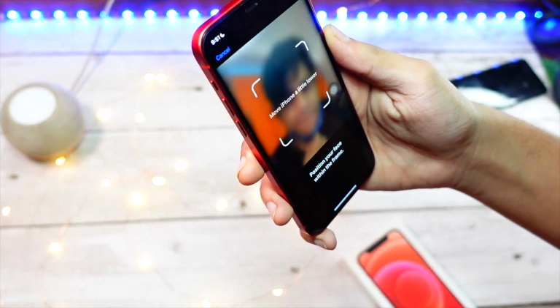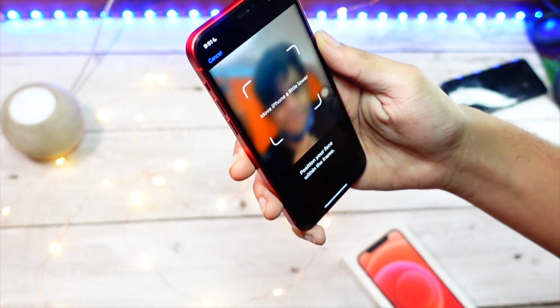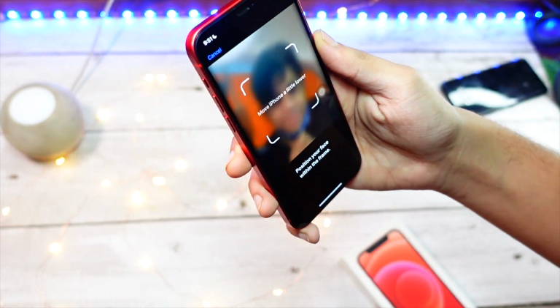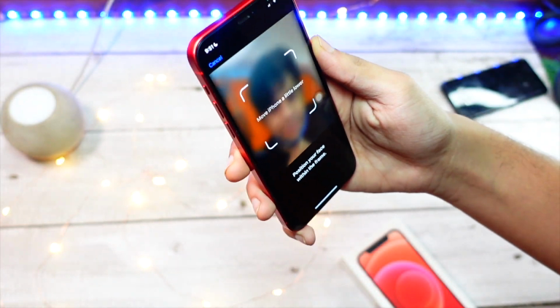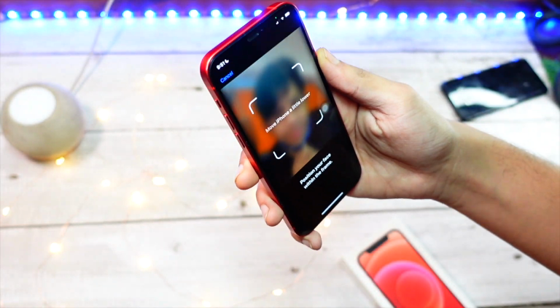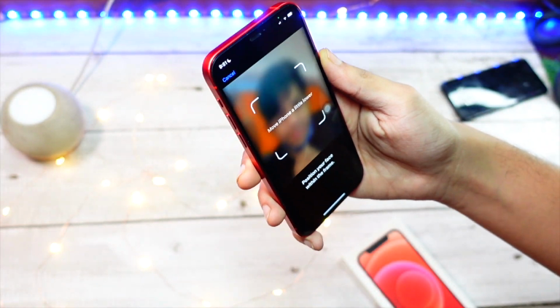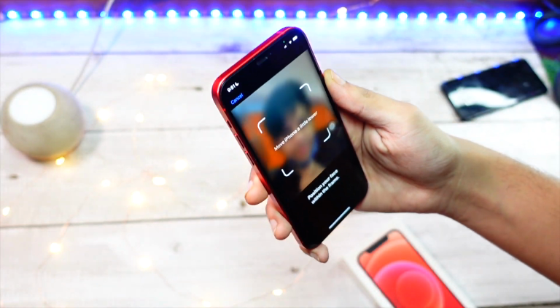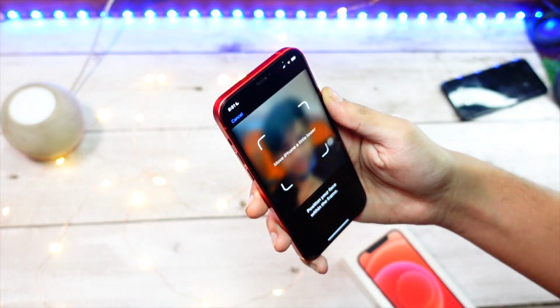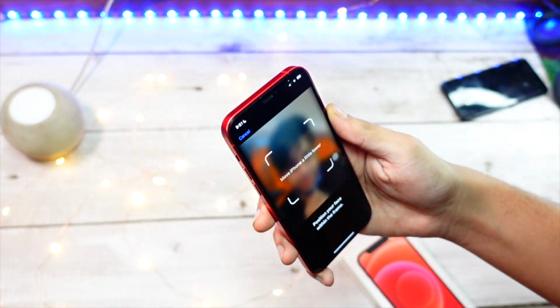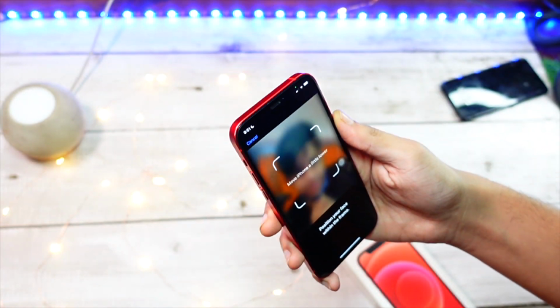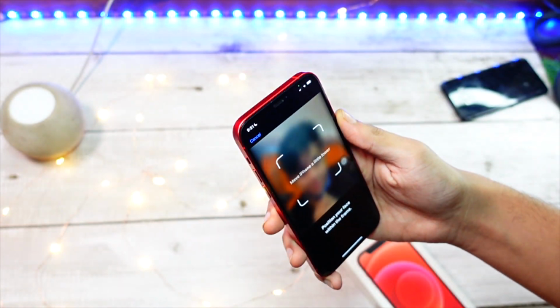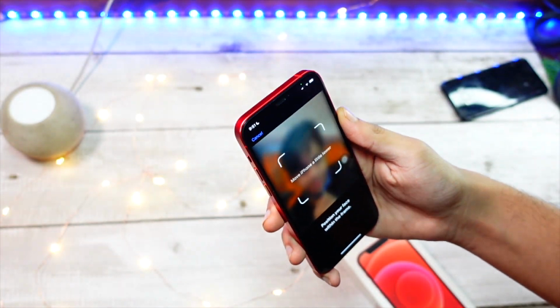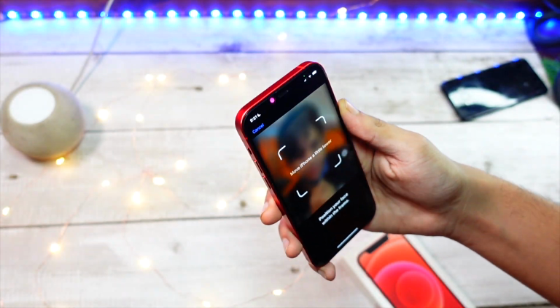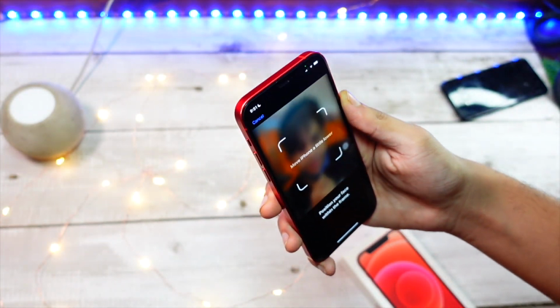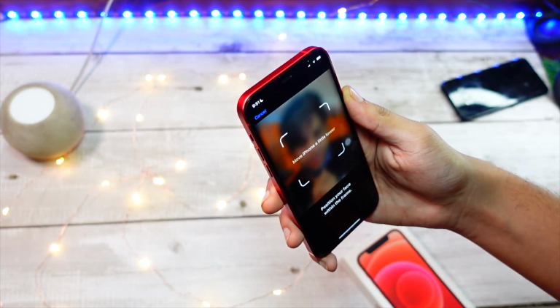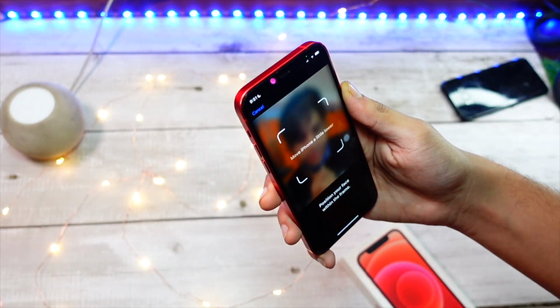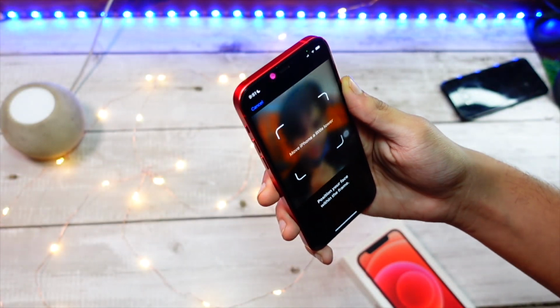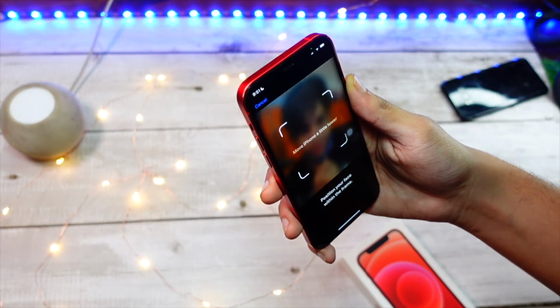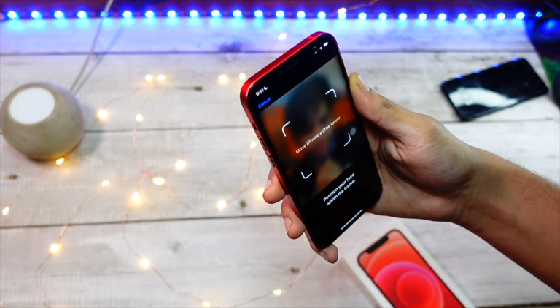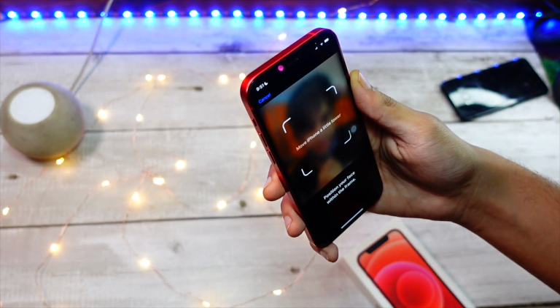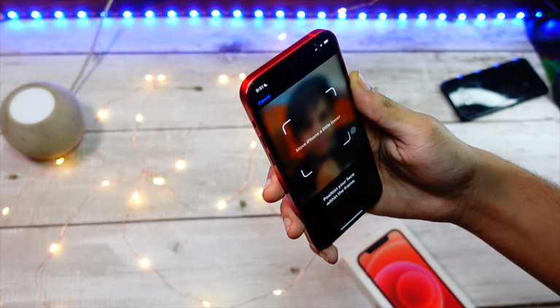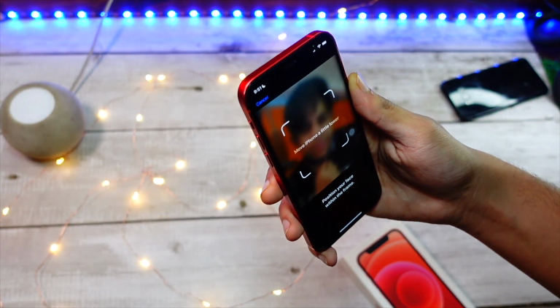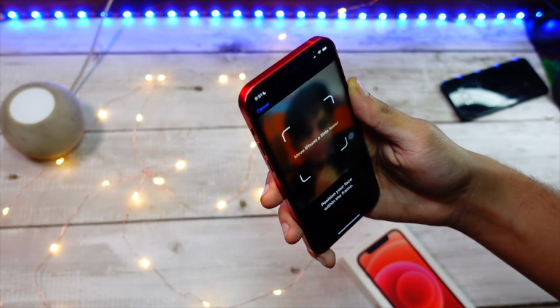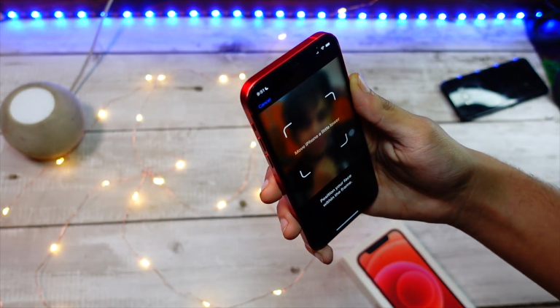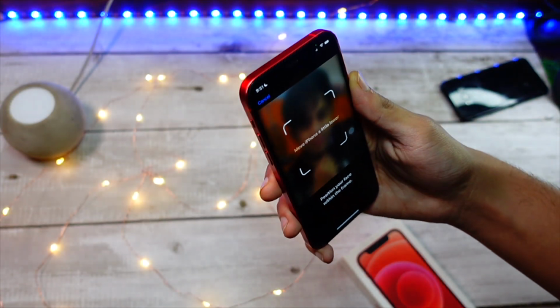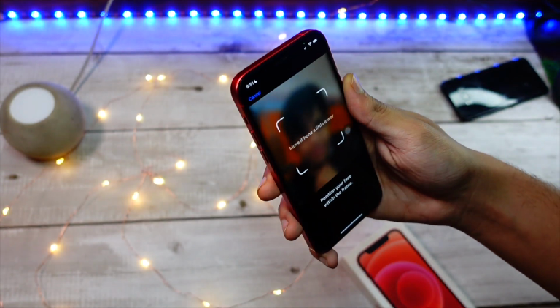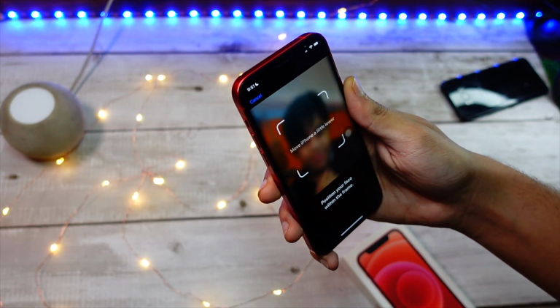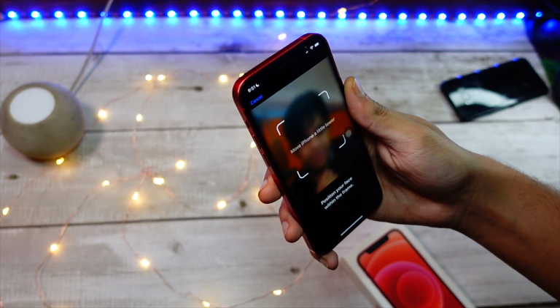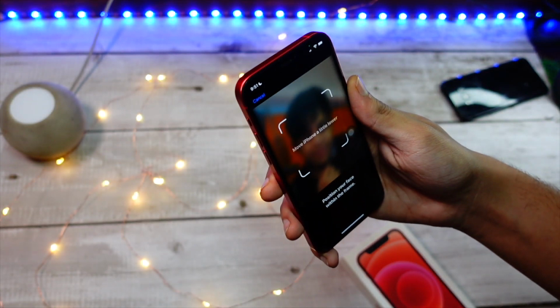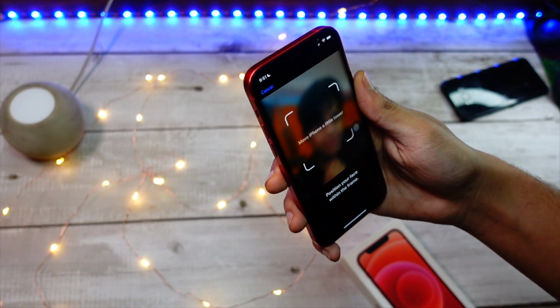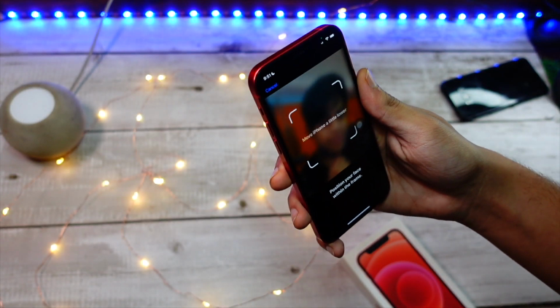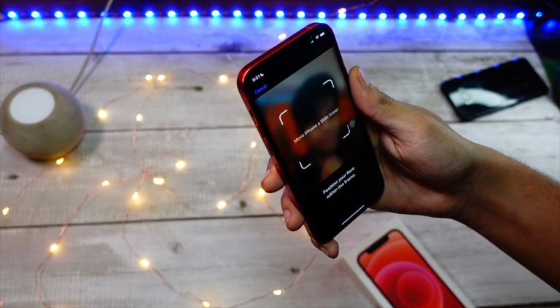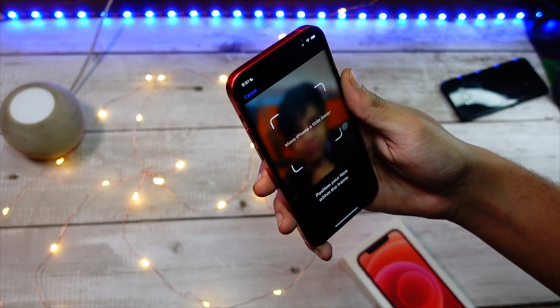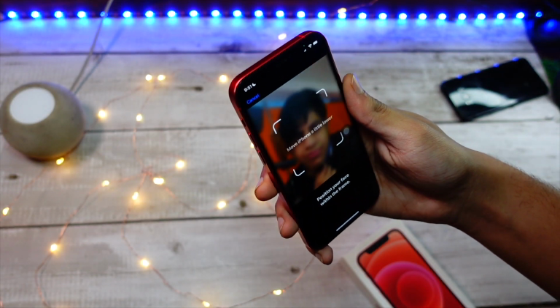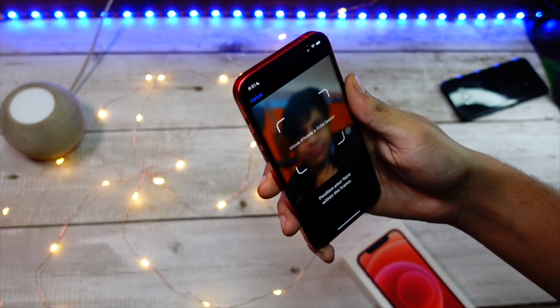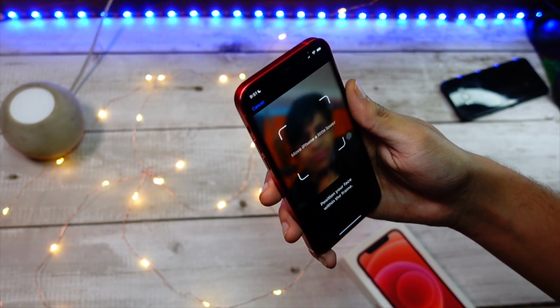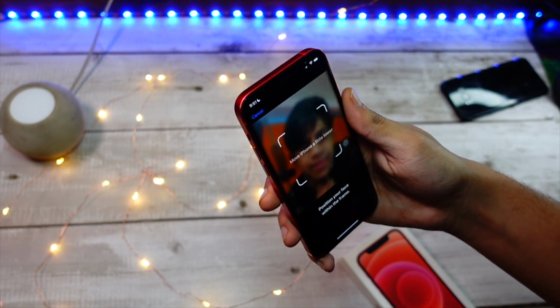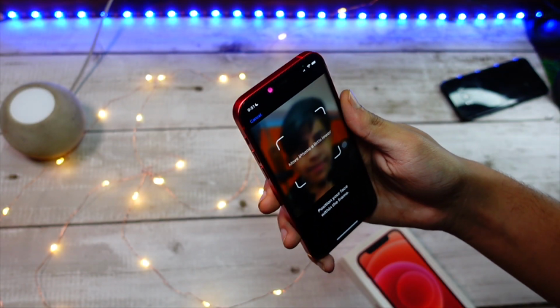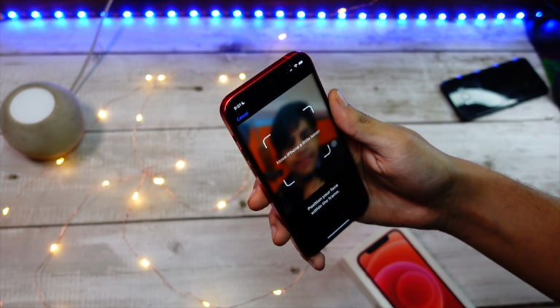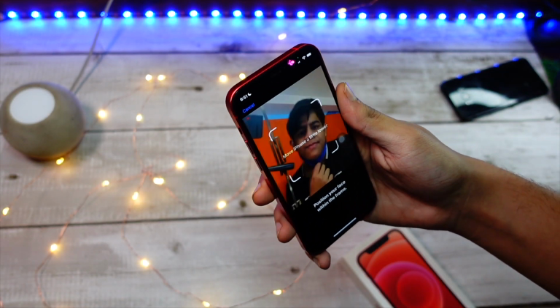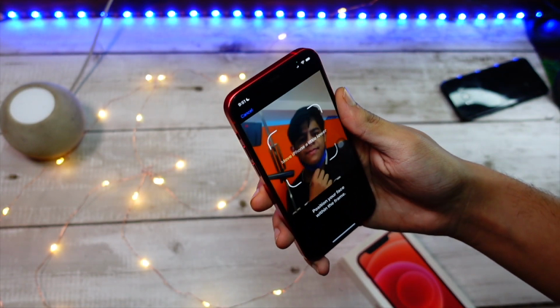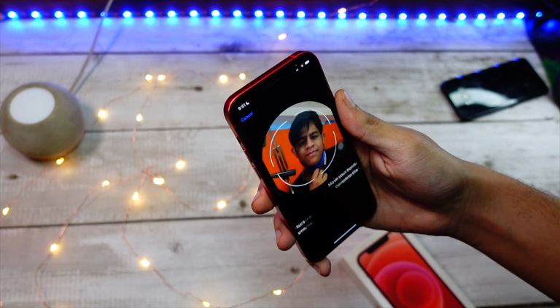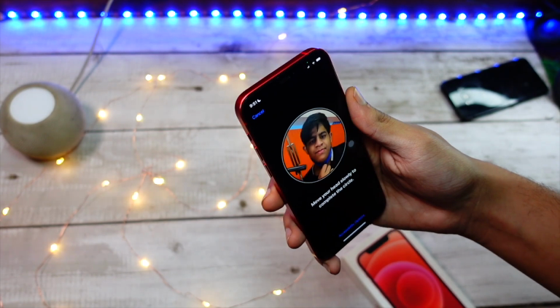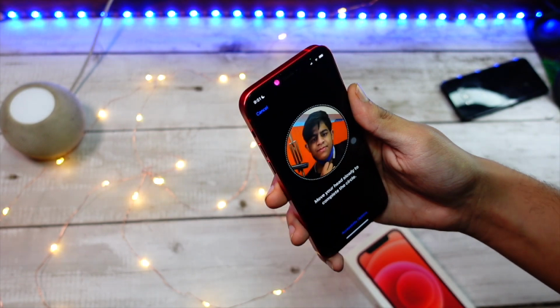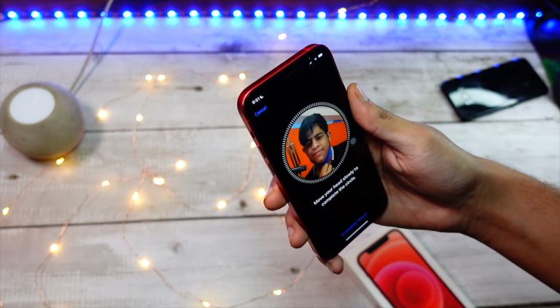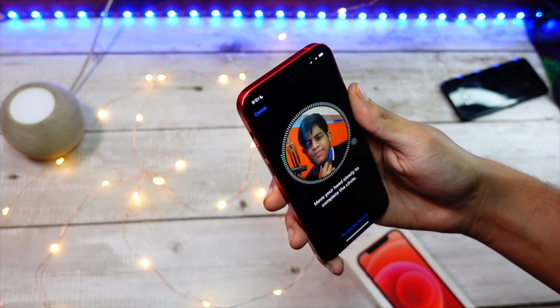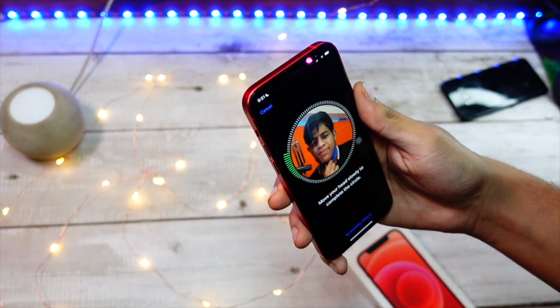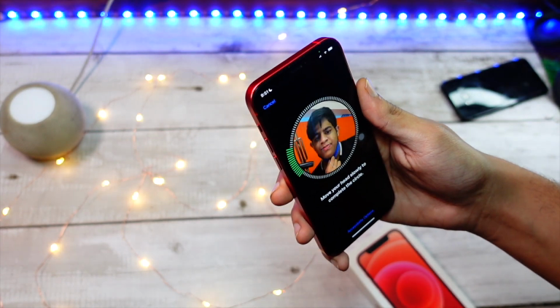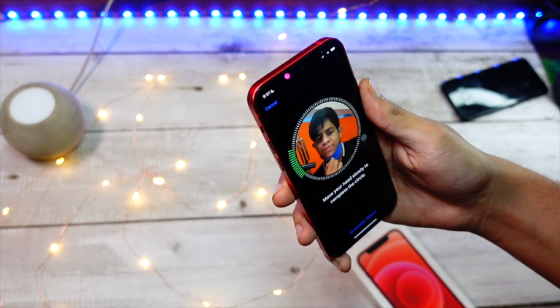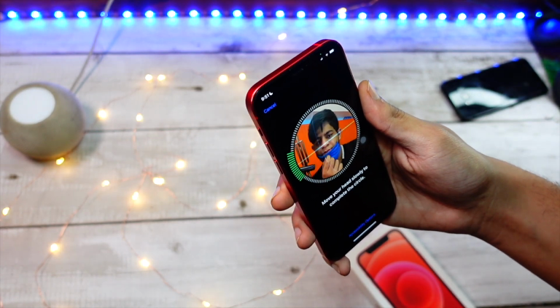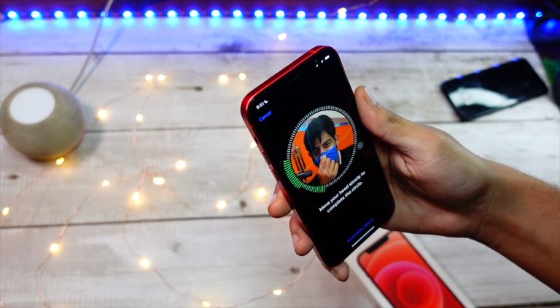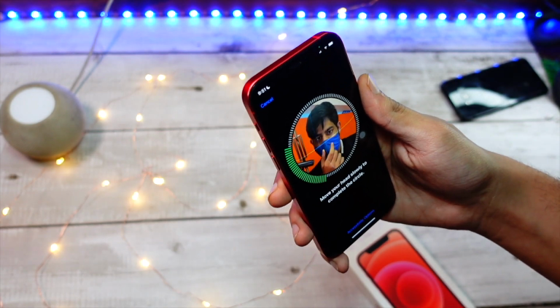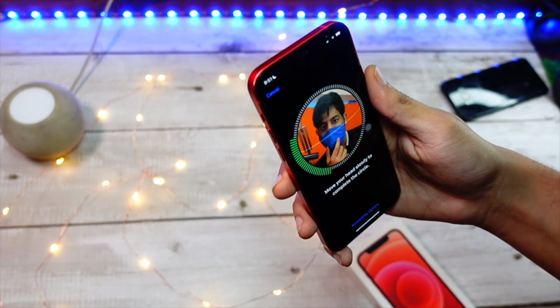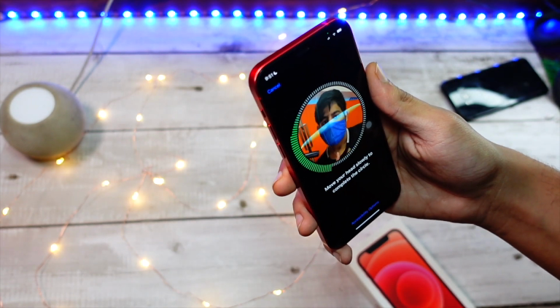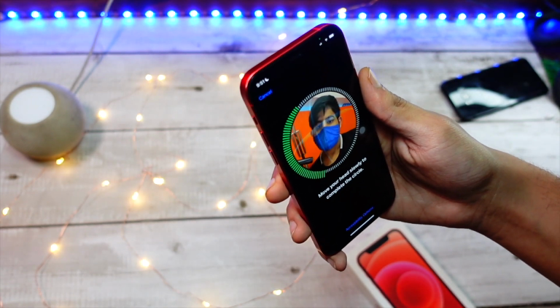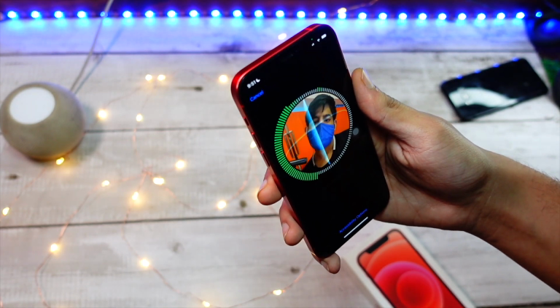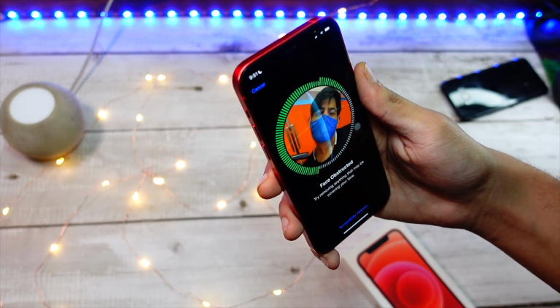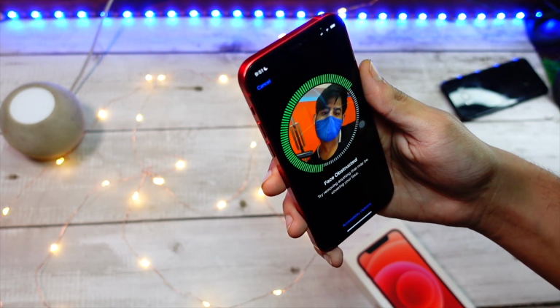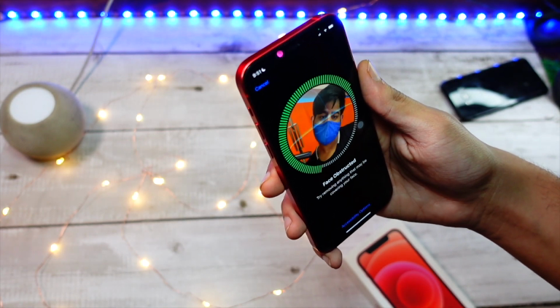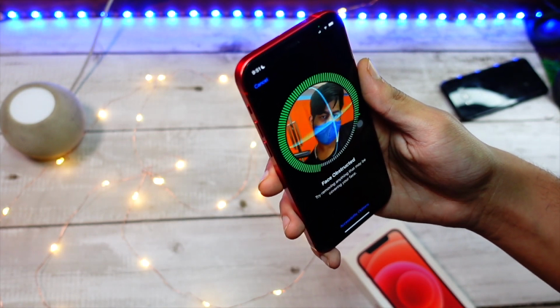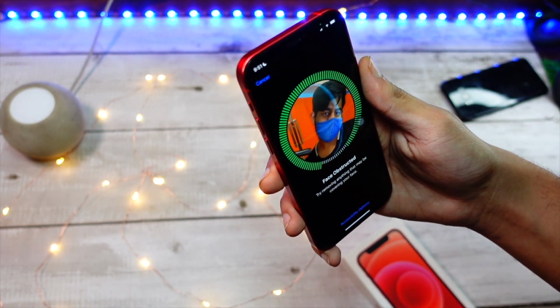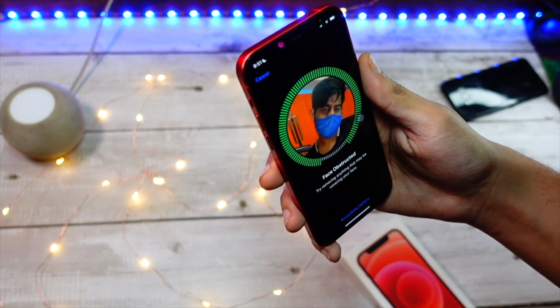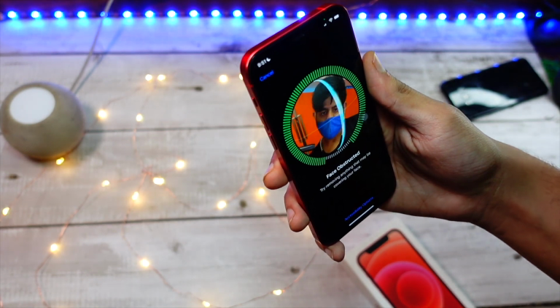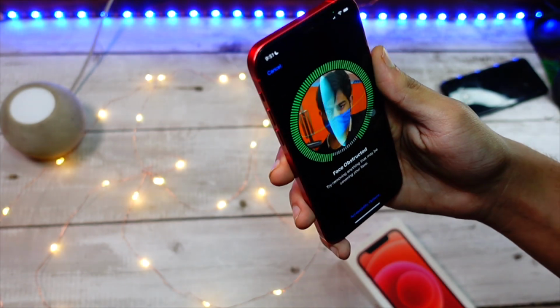Here you can see the setup process. I'm not connected to my Apple Watch — I have turned off the Bluetooth — and now let's see the moment of truth, drum rolls please.